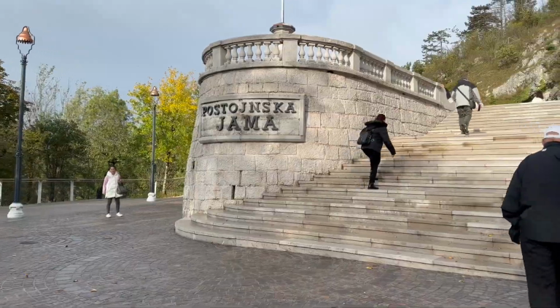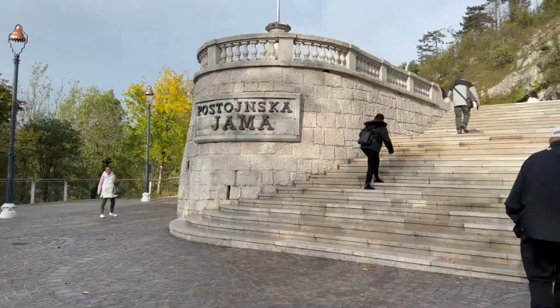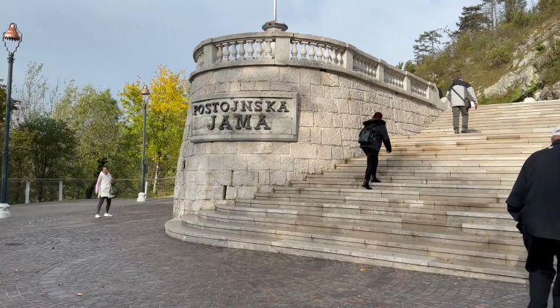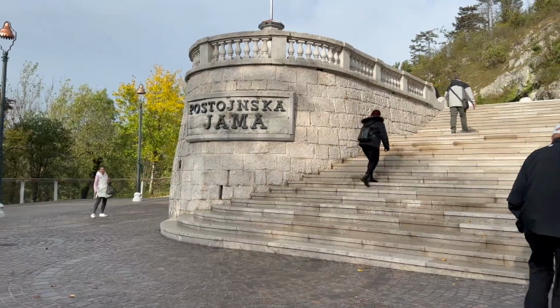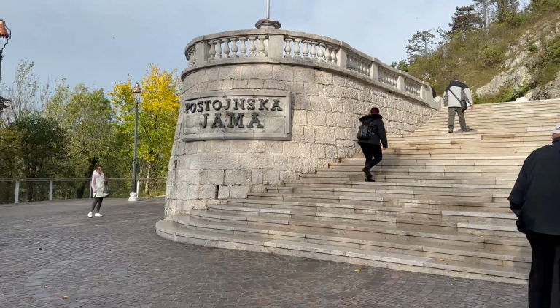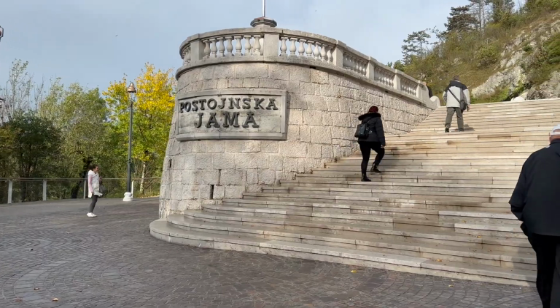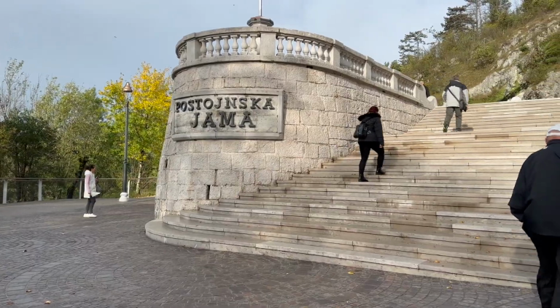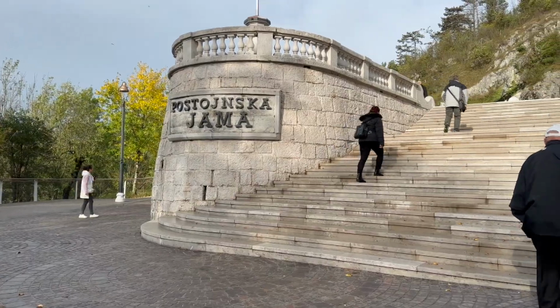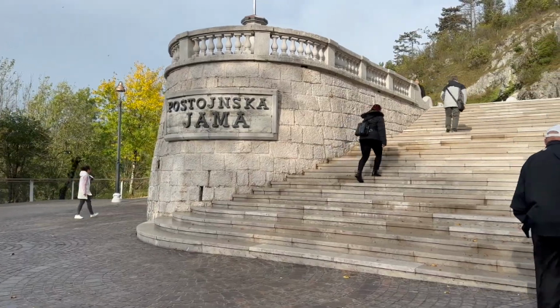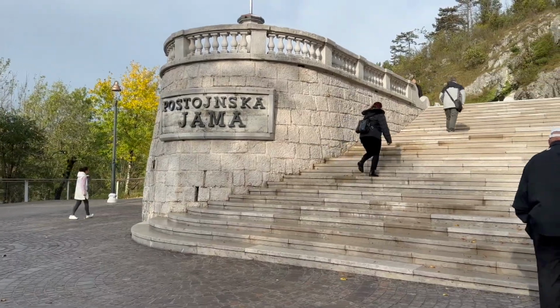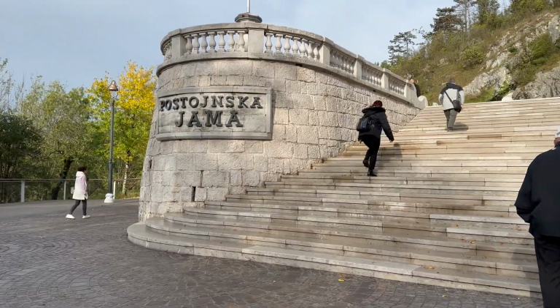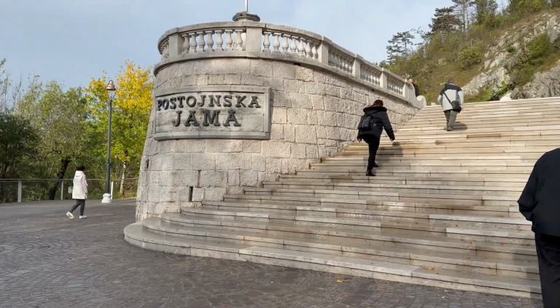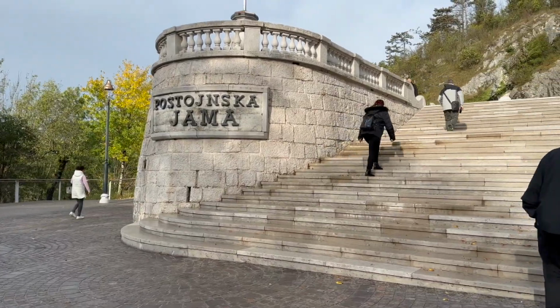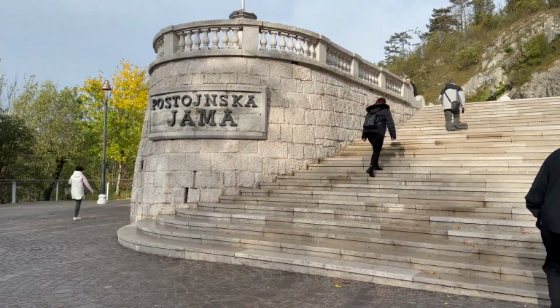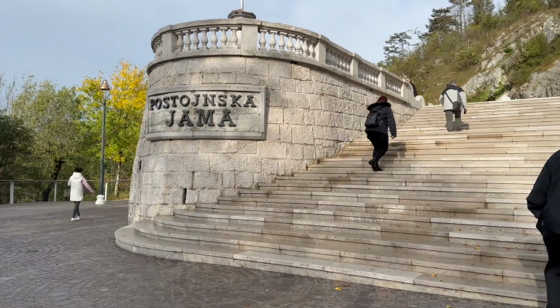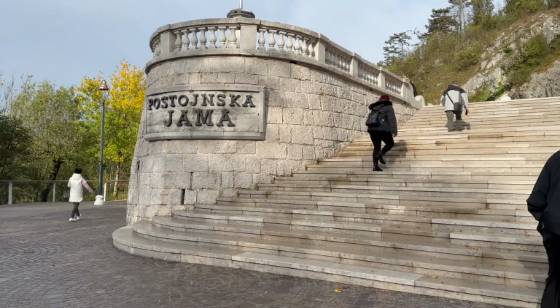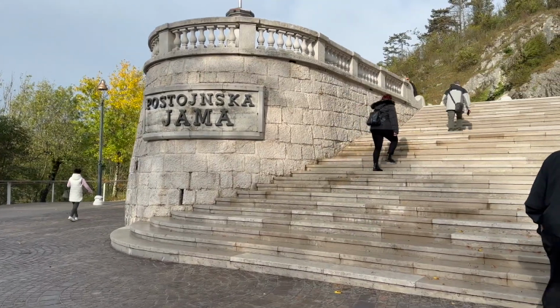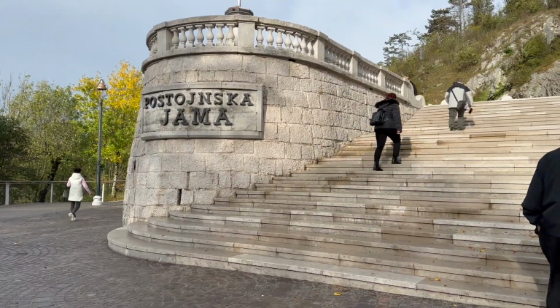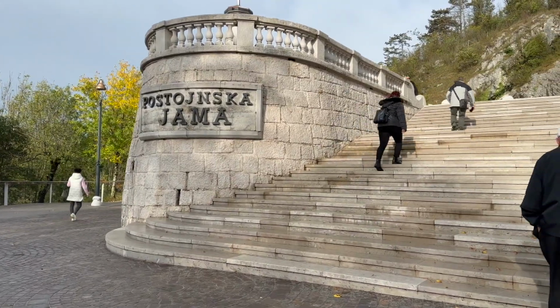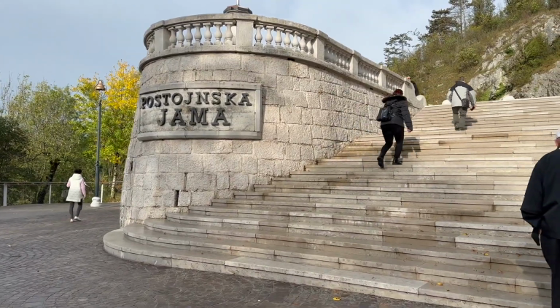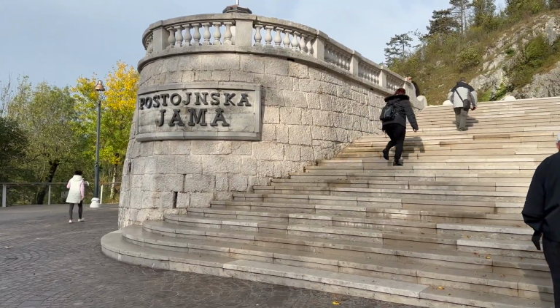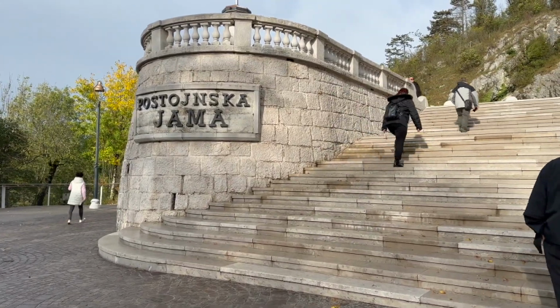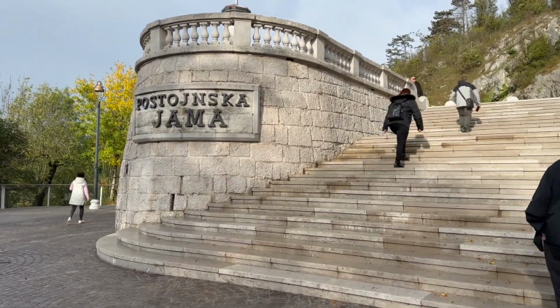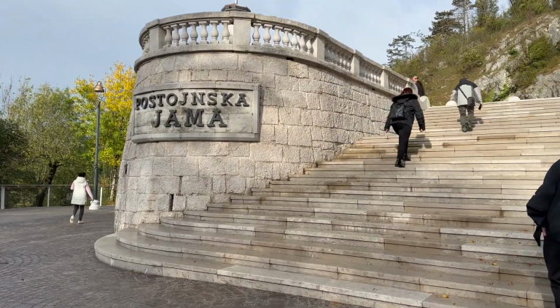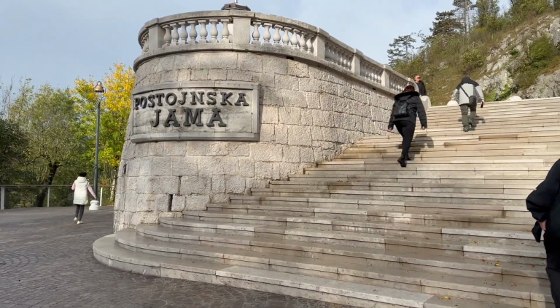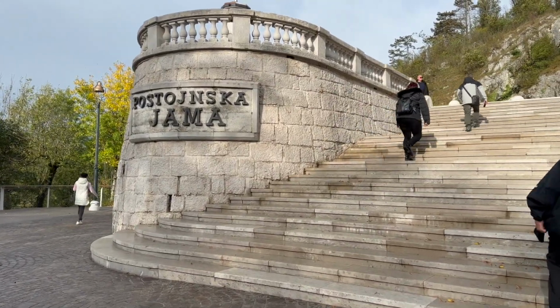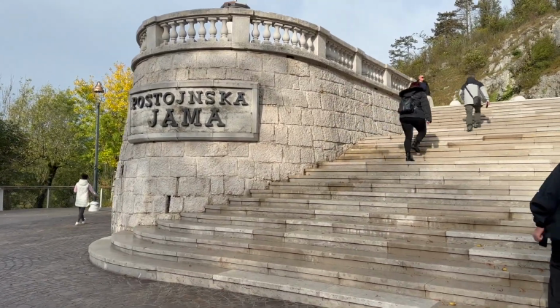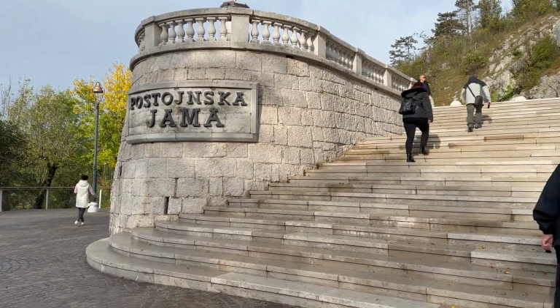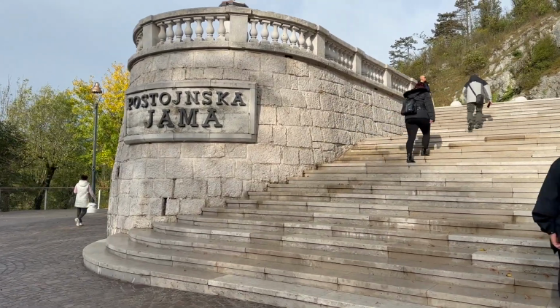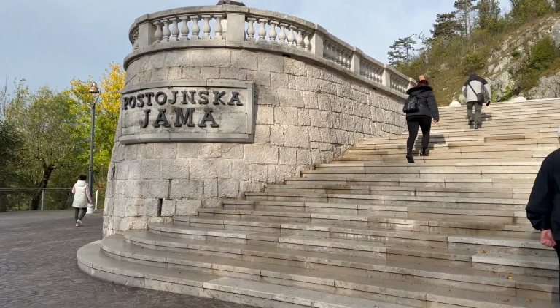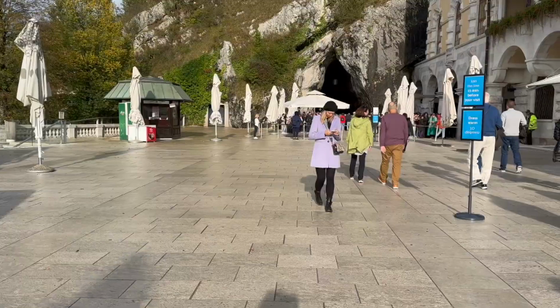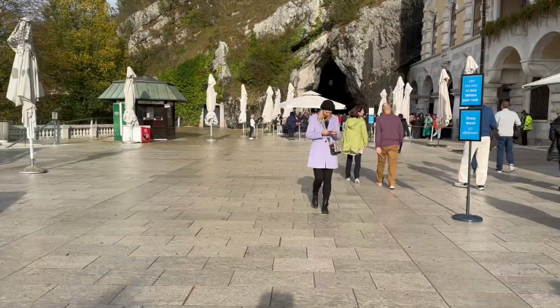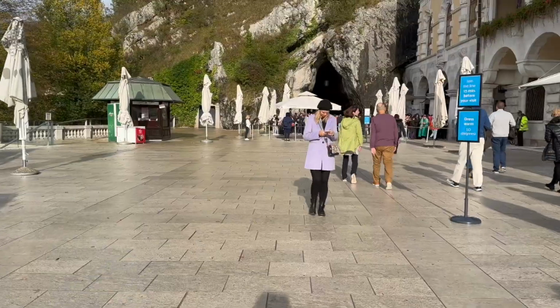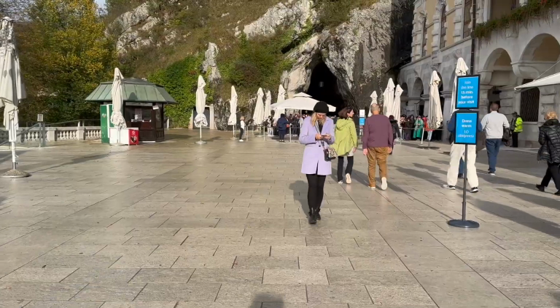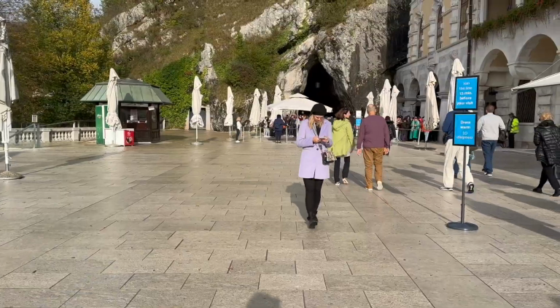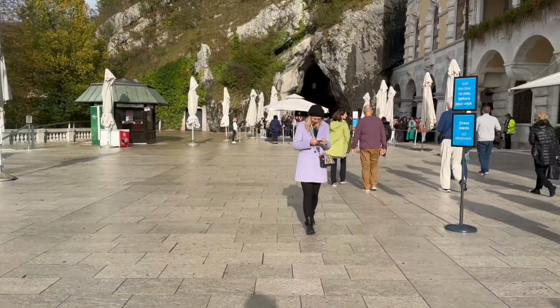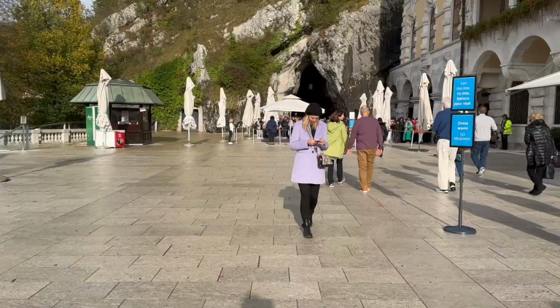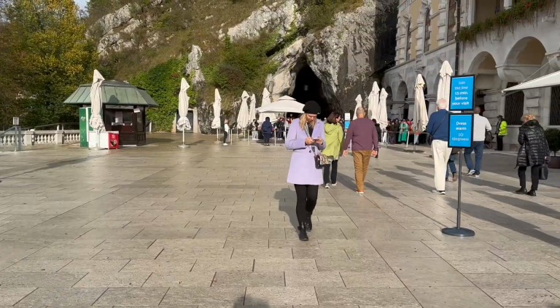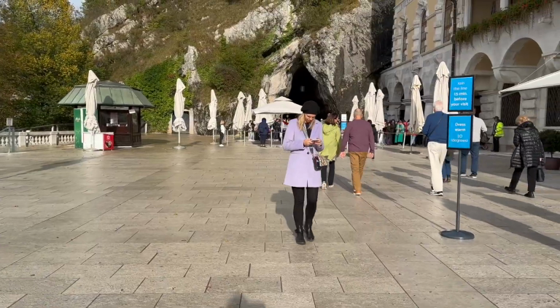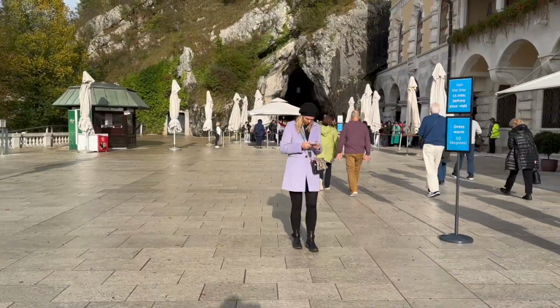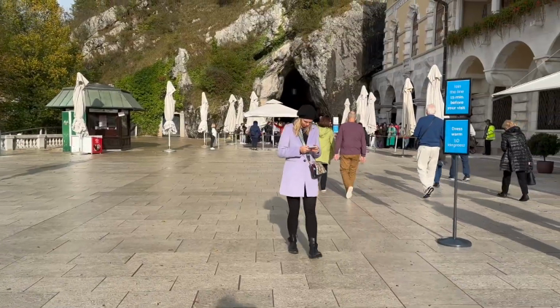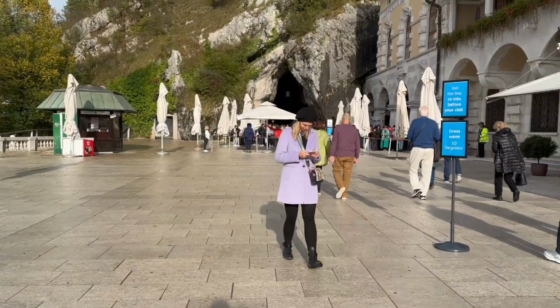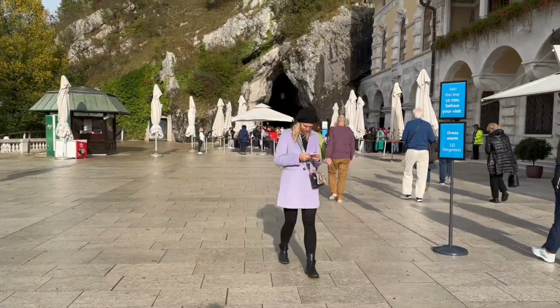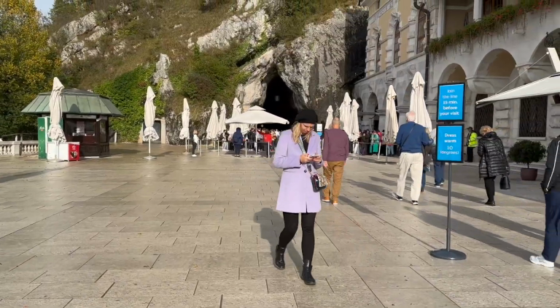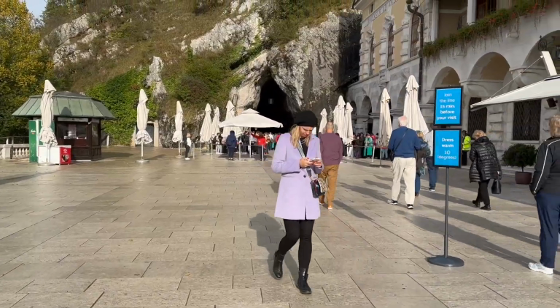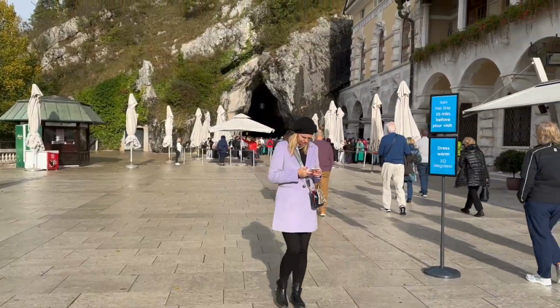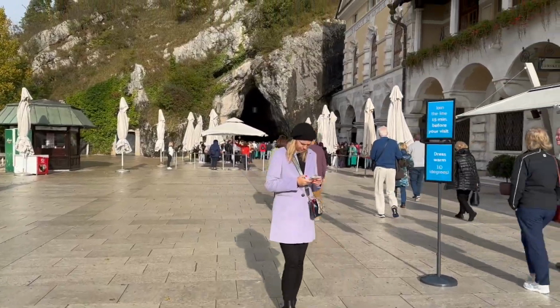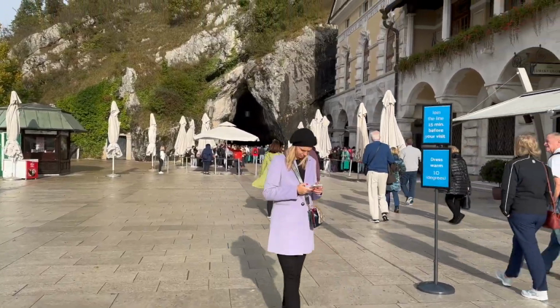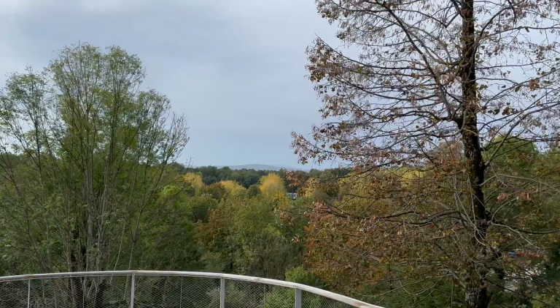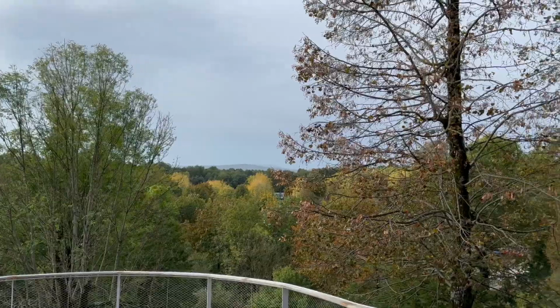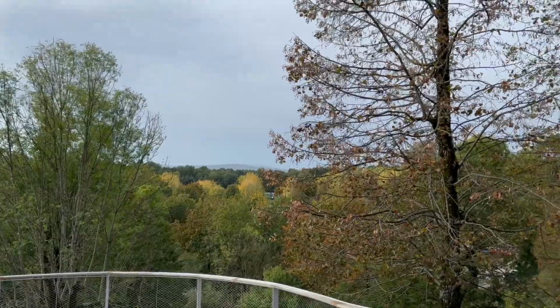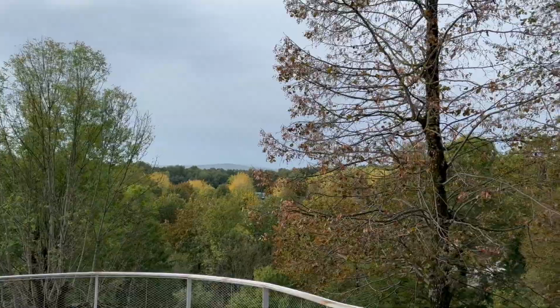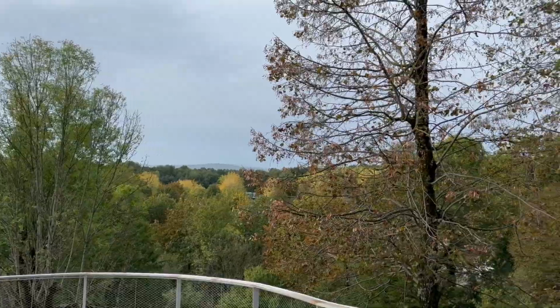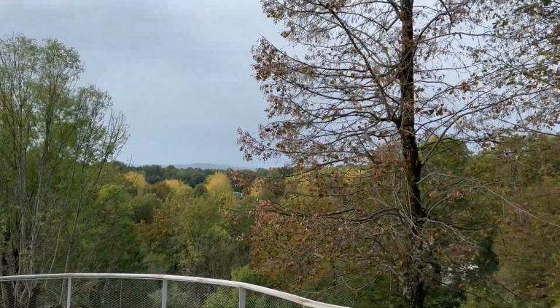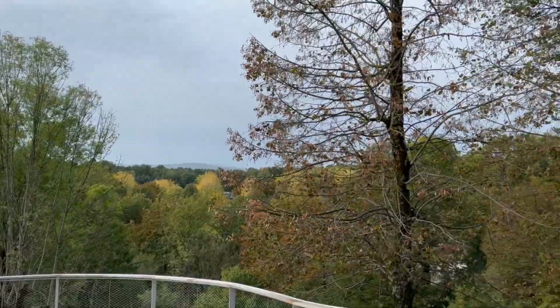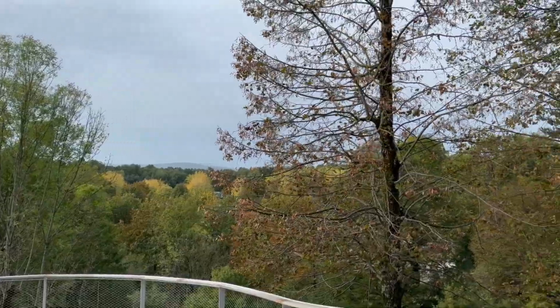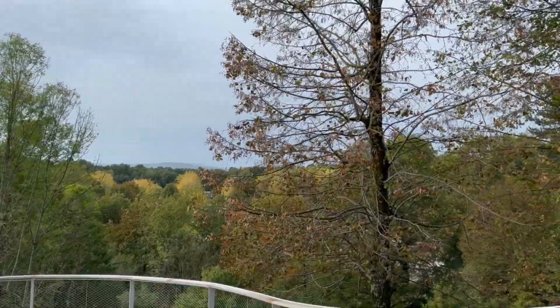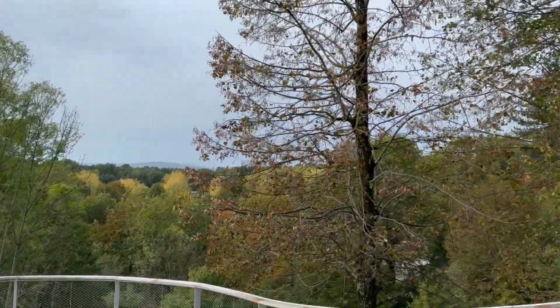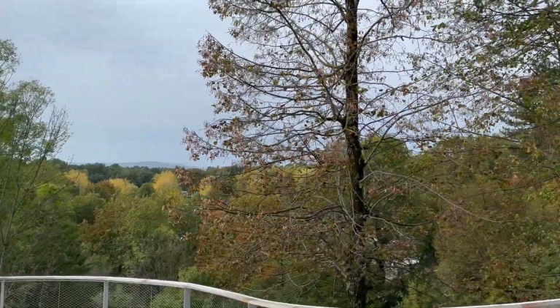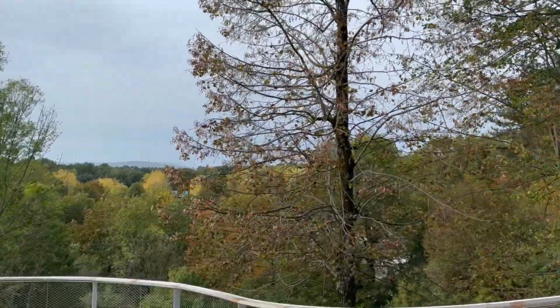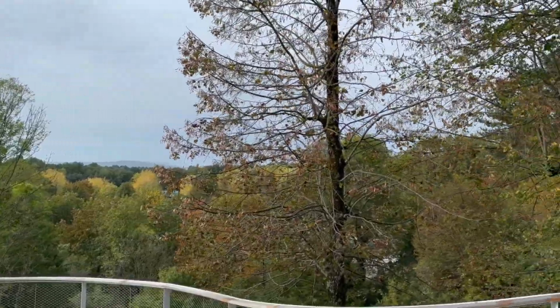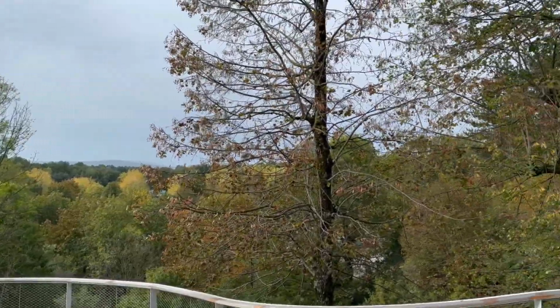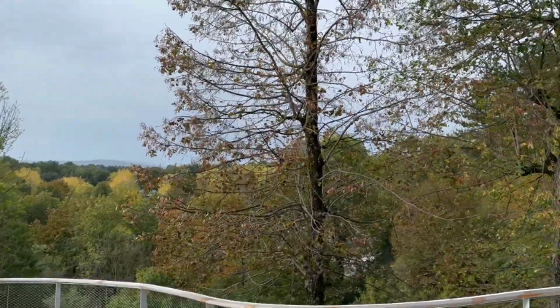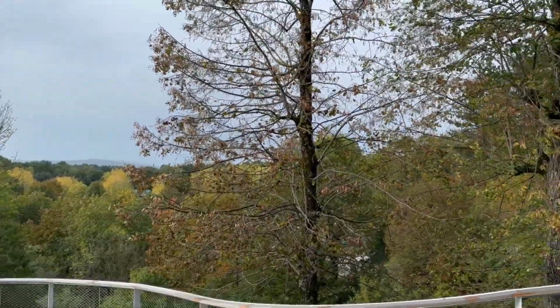To visit the caves, you travel up some more steps to an upper plaza where the views of the wooded area are quite beautiful.